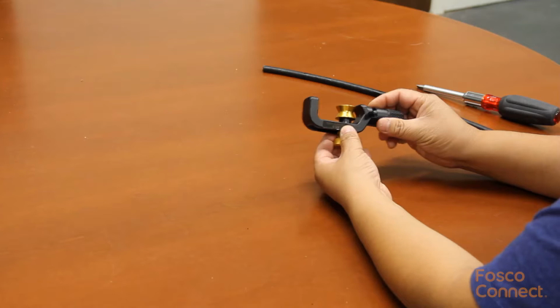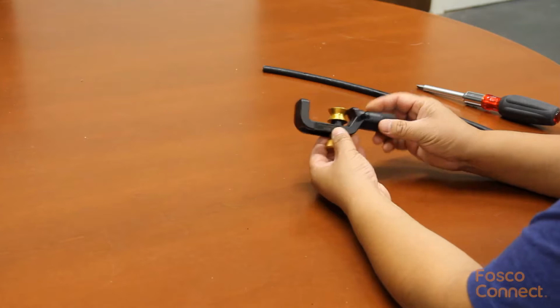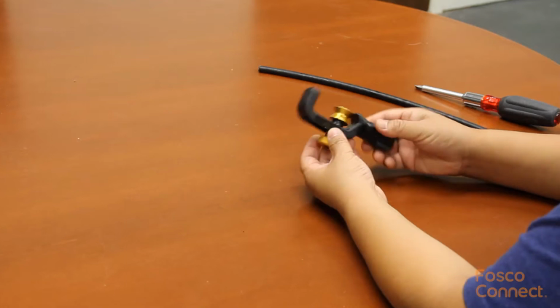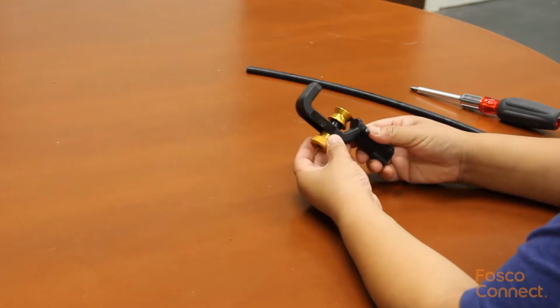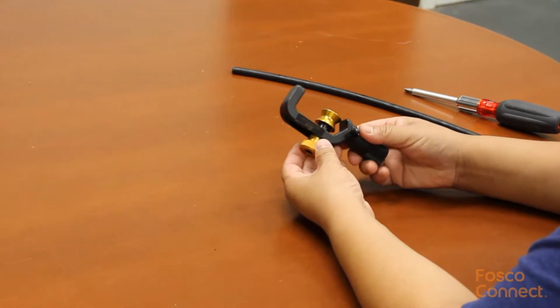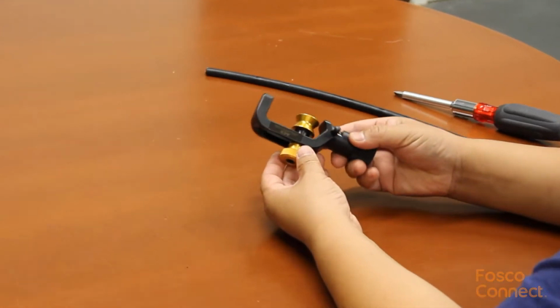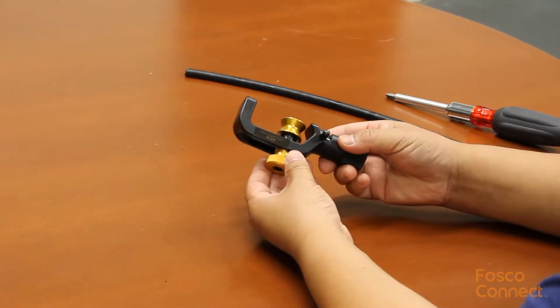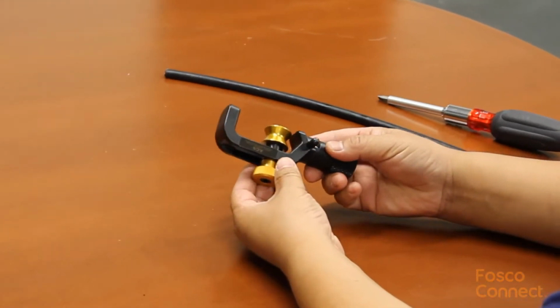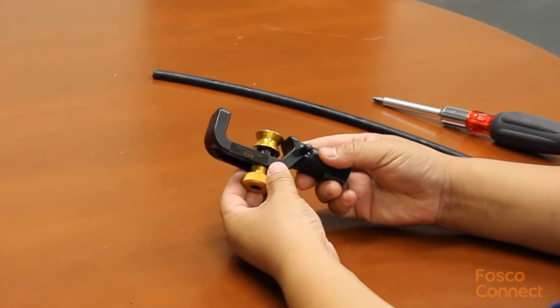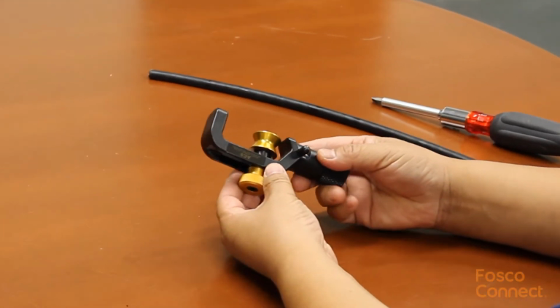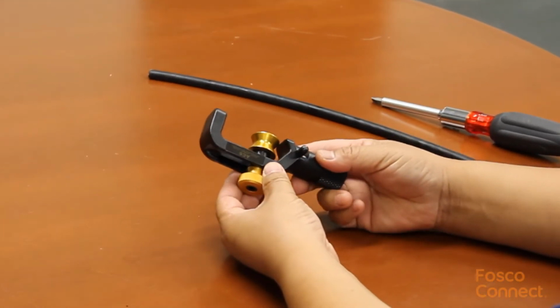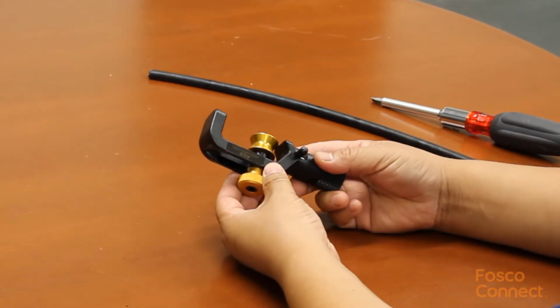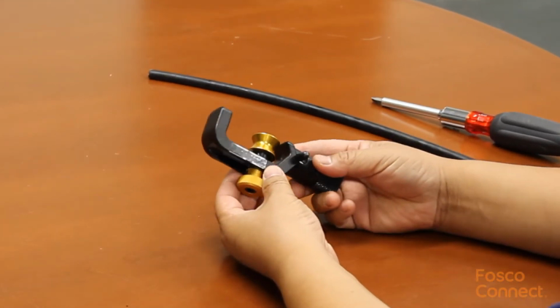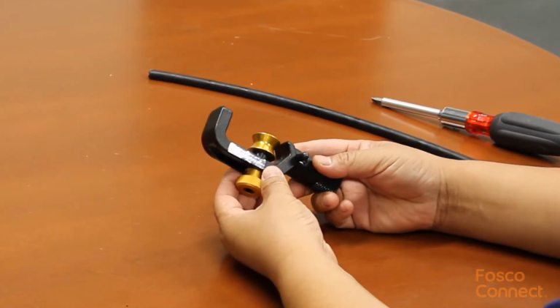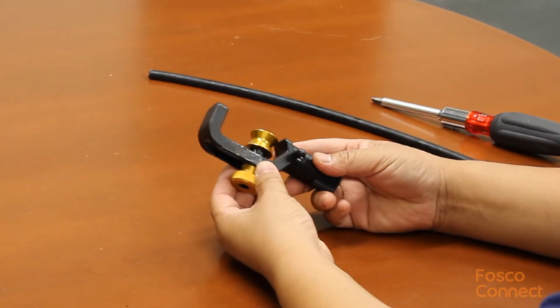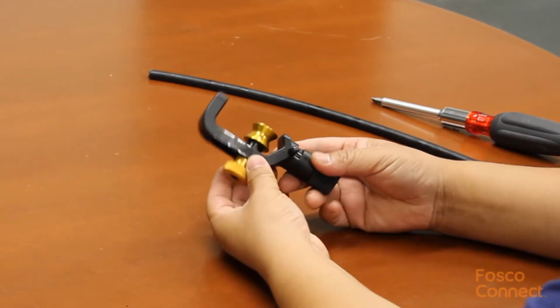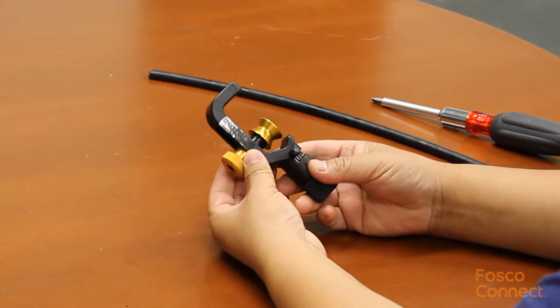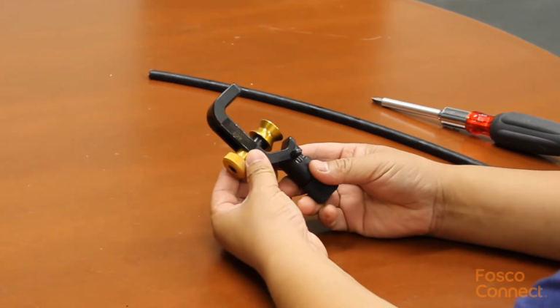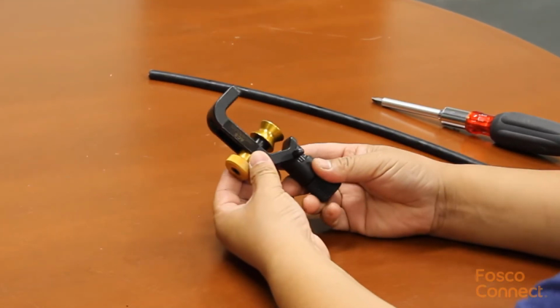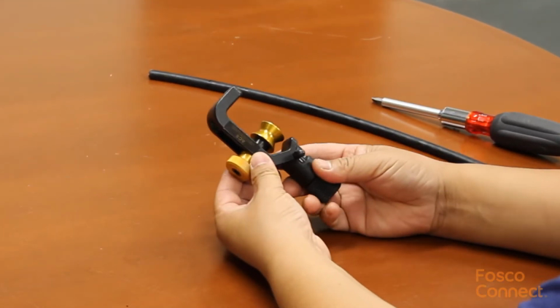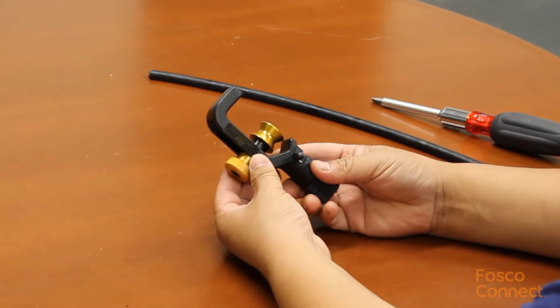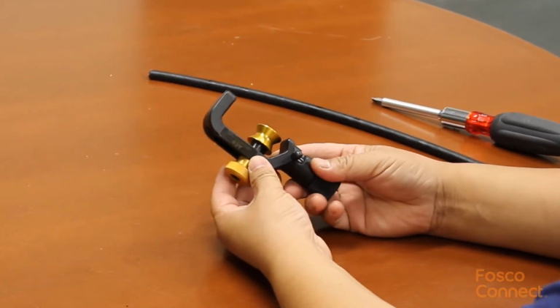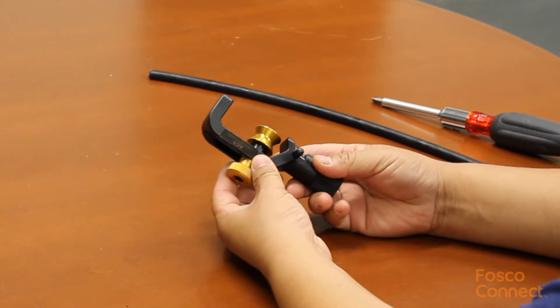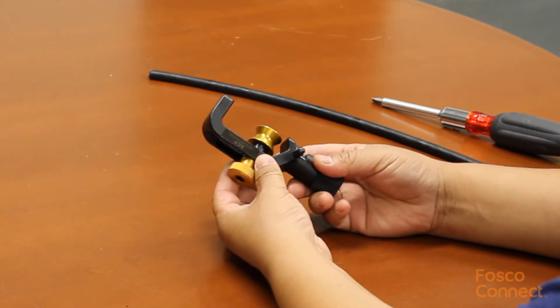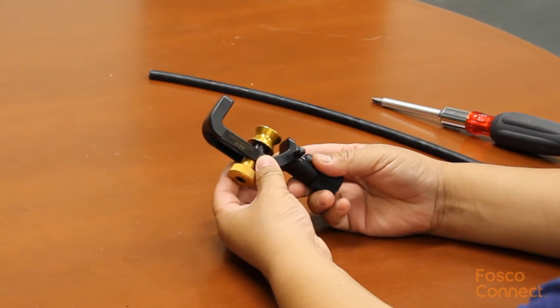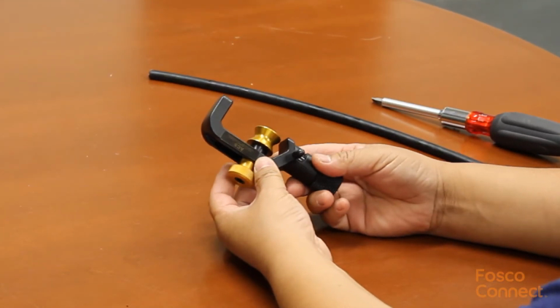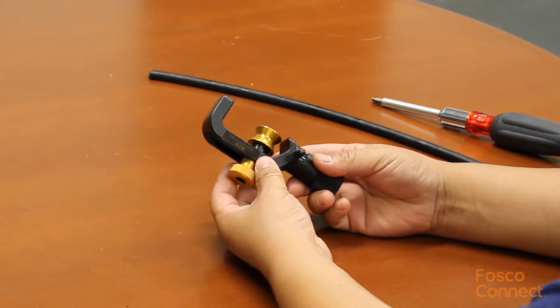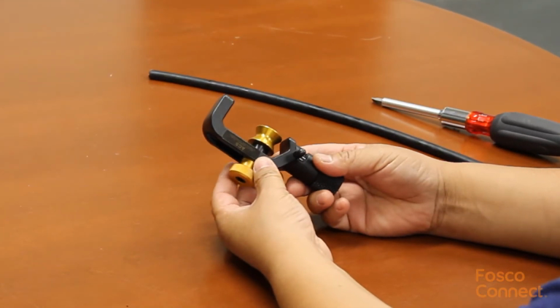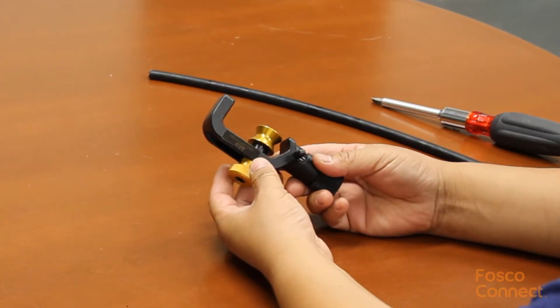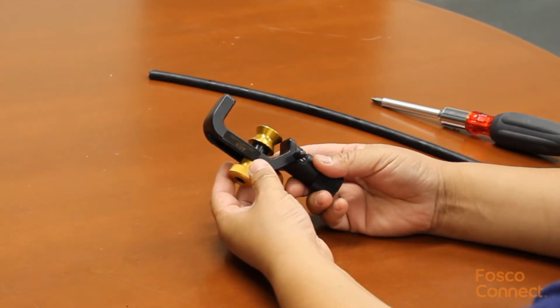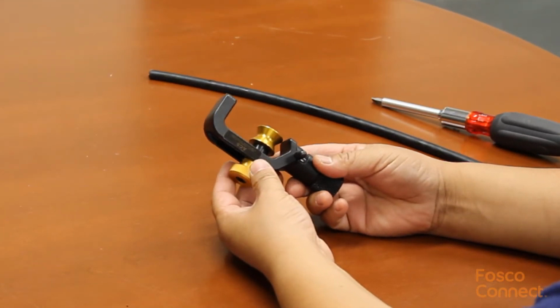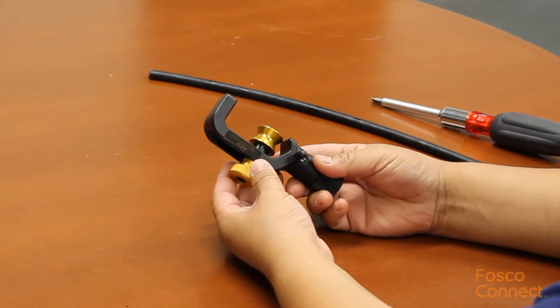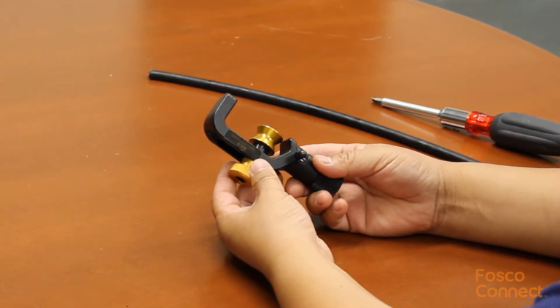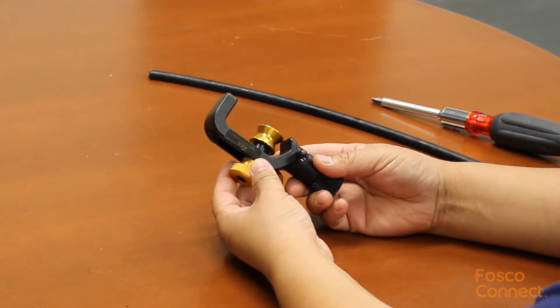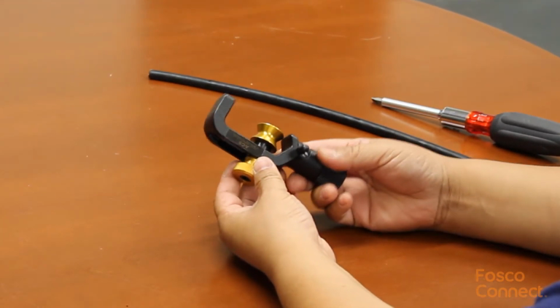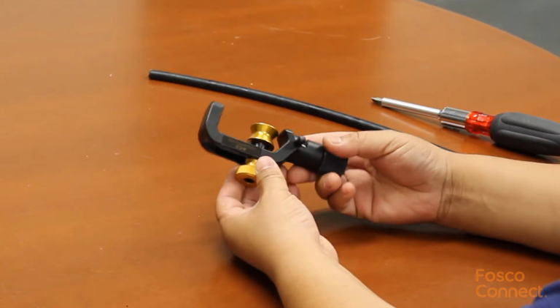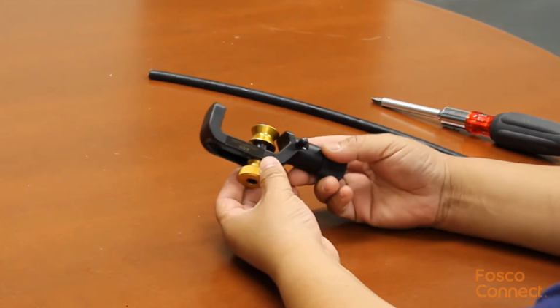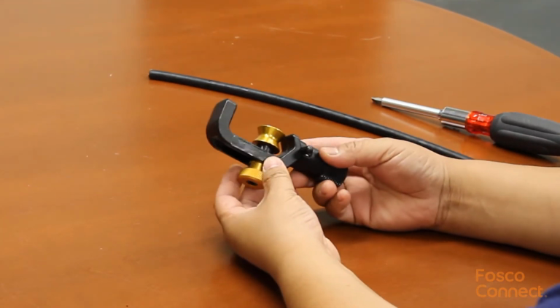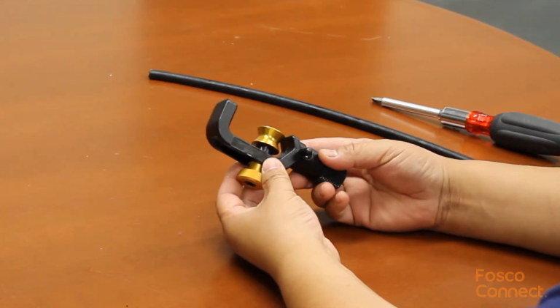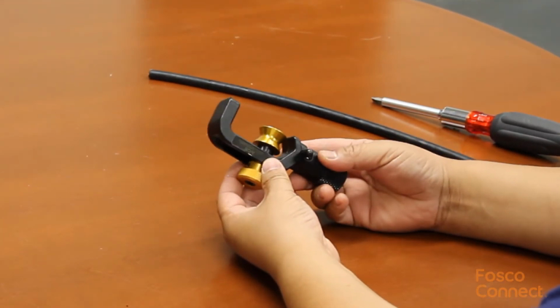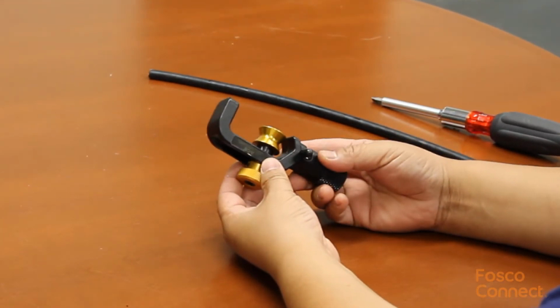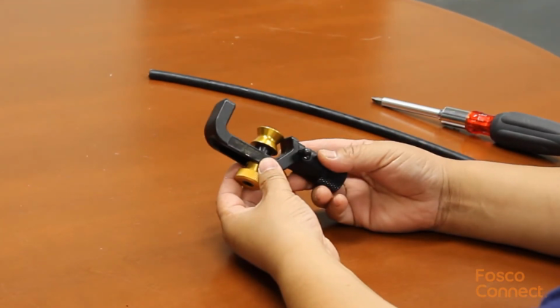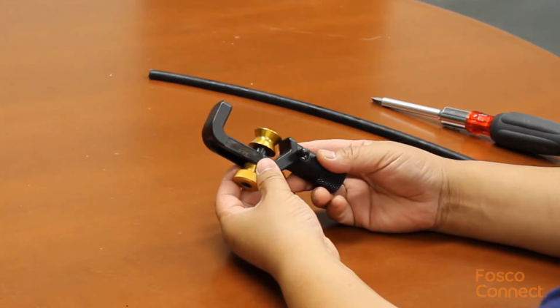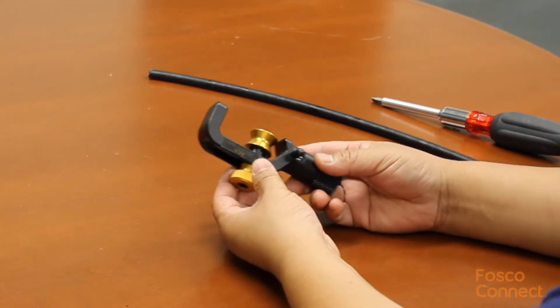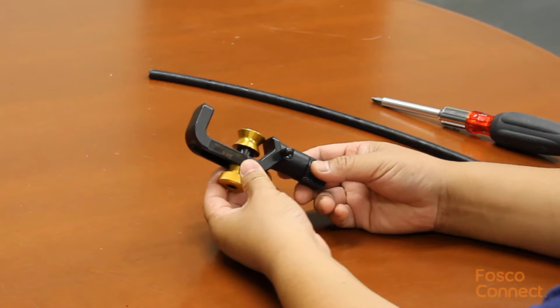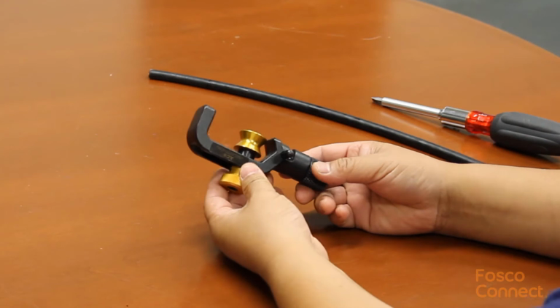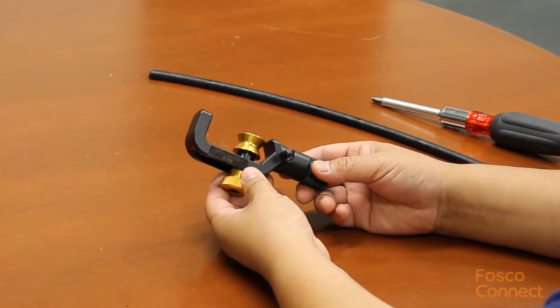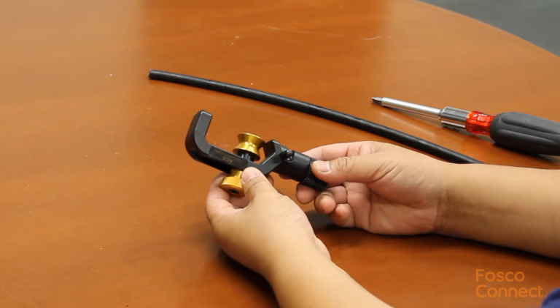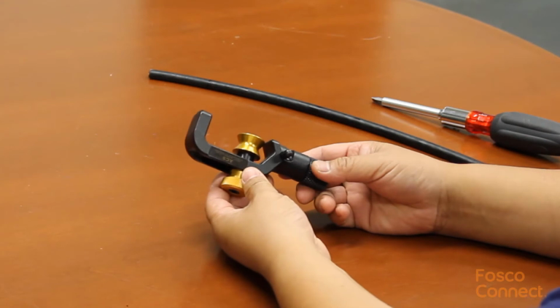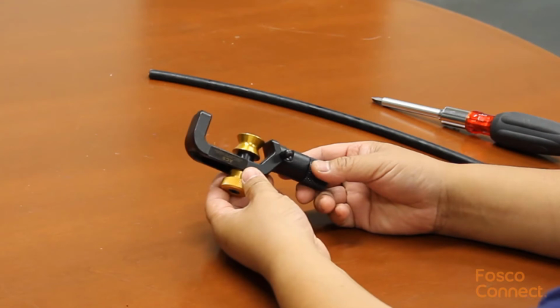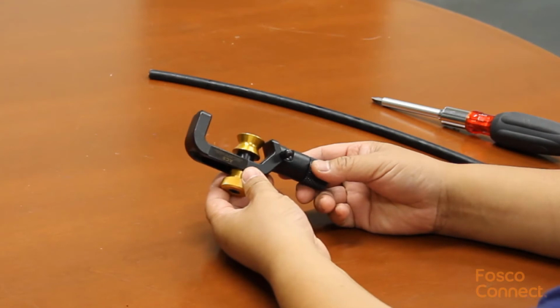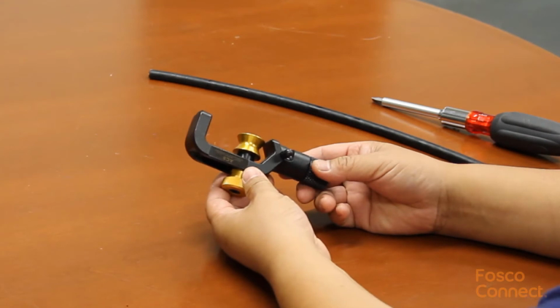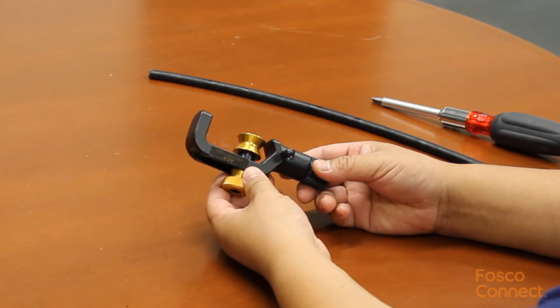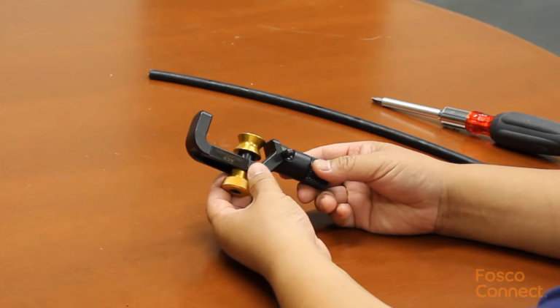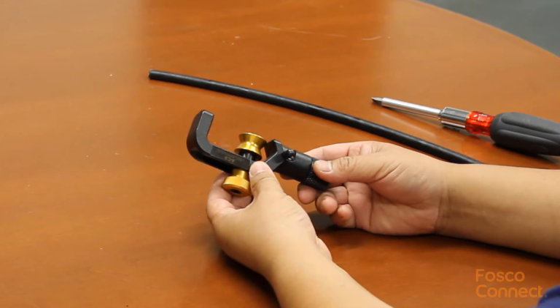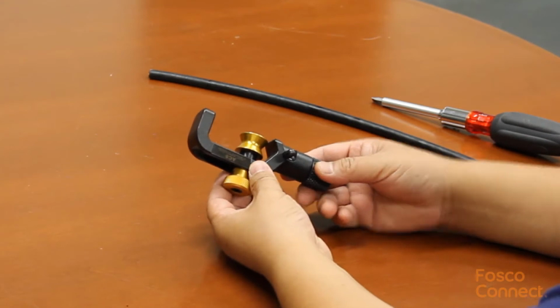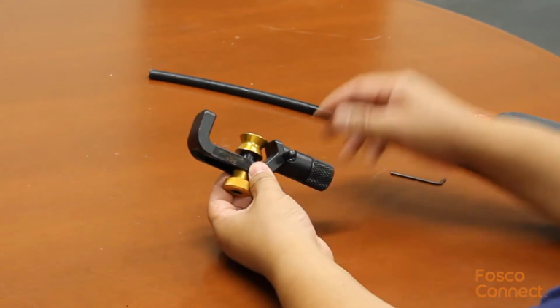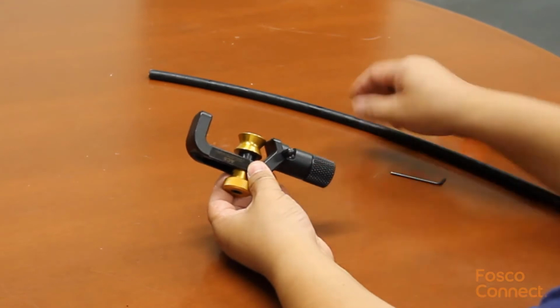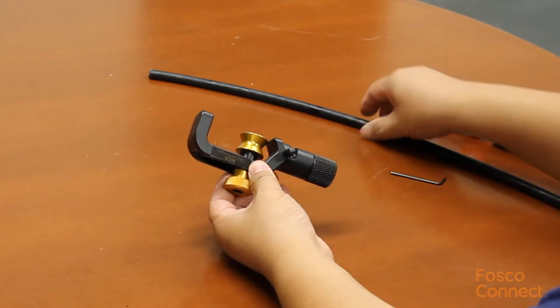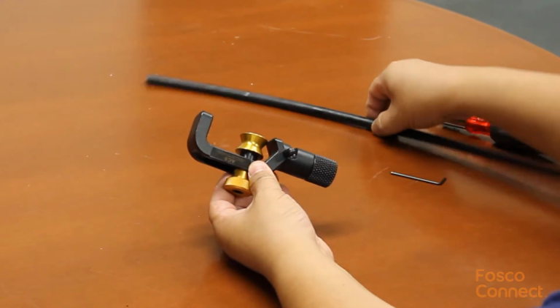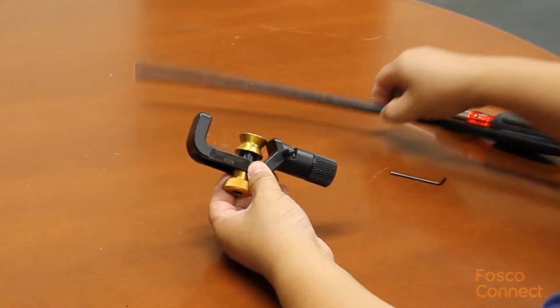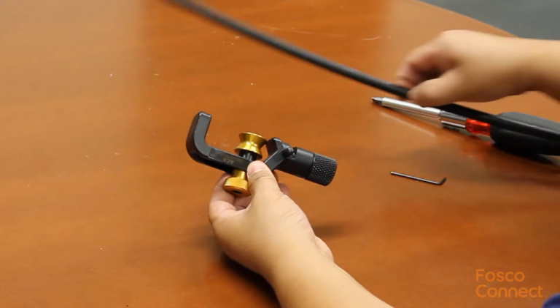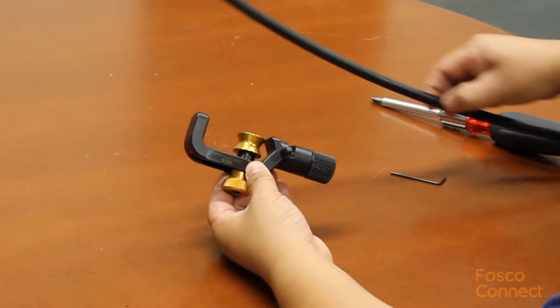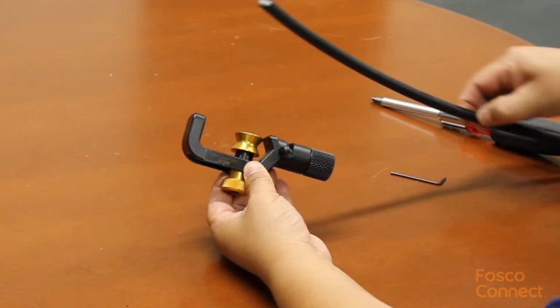This is Miller's ACS Armor Cable Slitter. You can use it to slit open armor cable as well as a regular jacket cable.